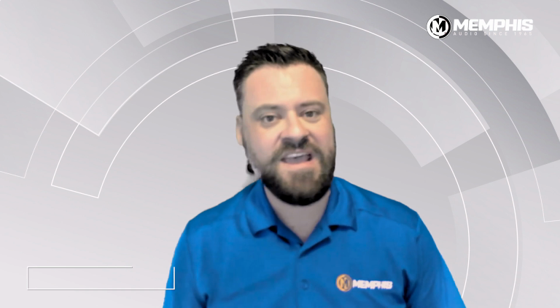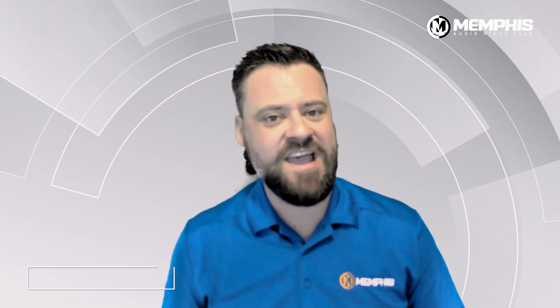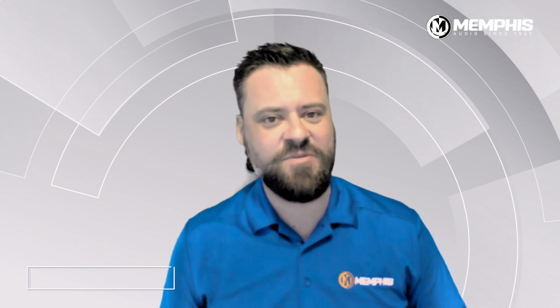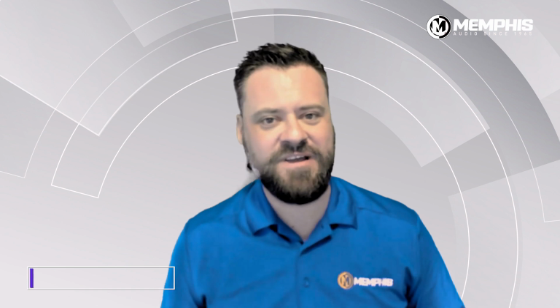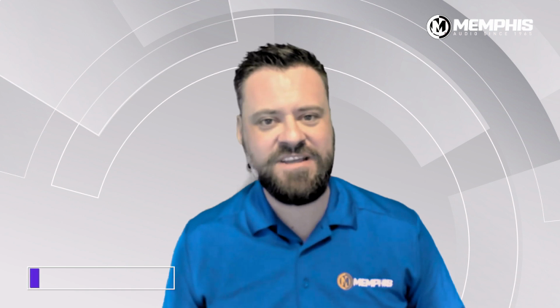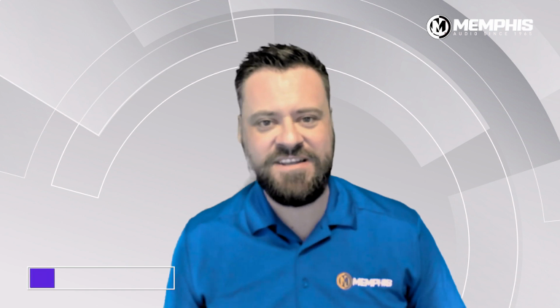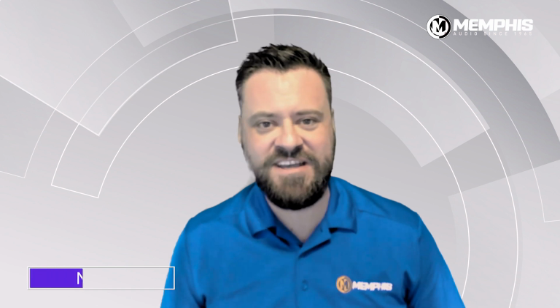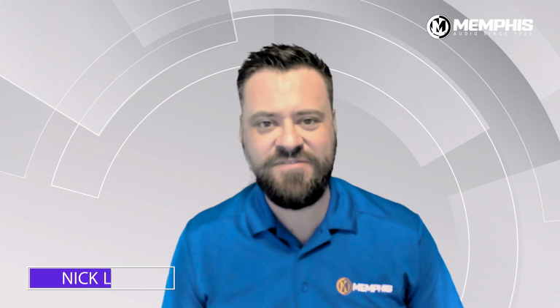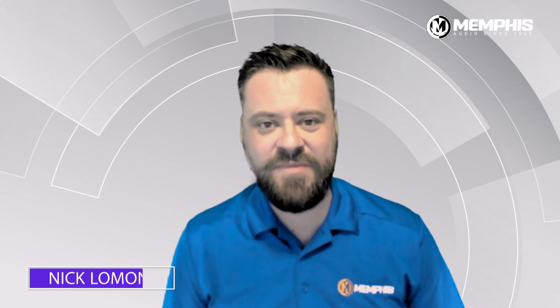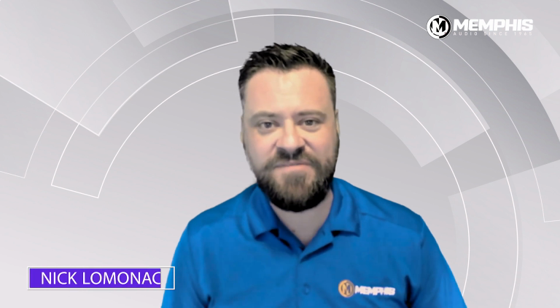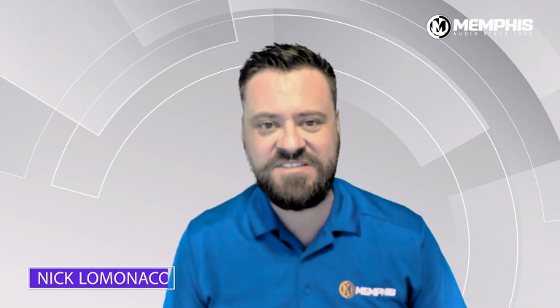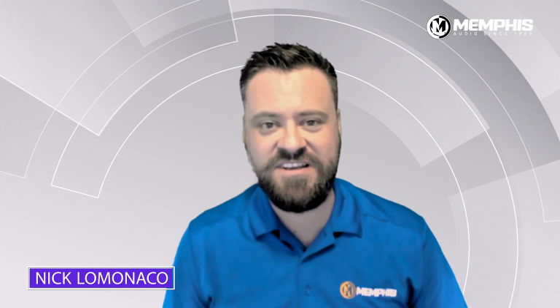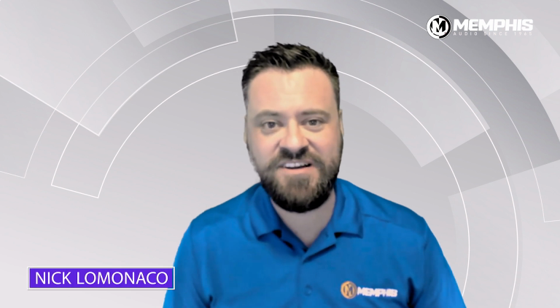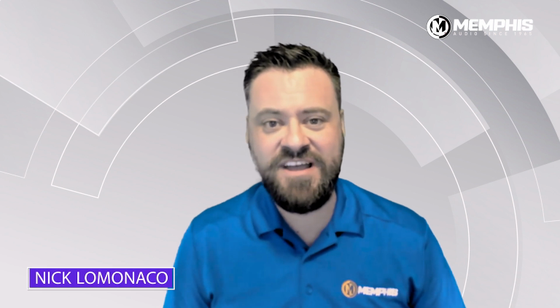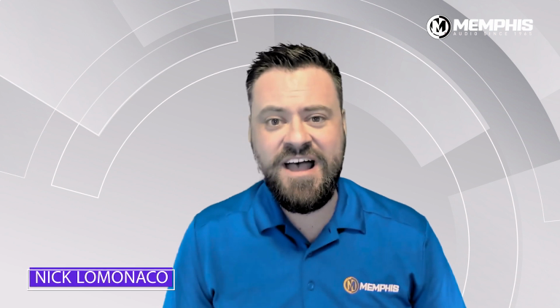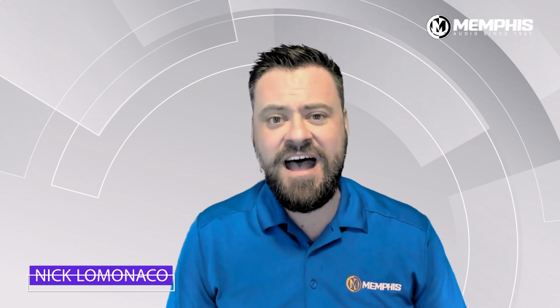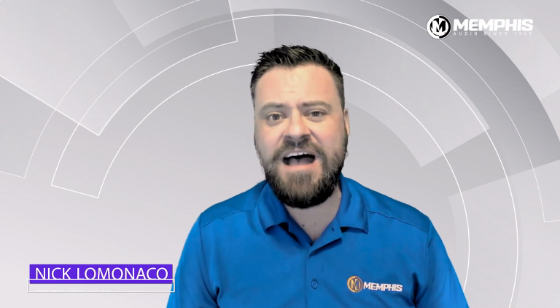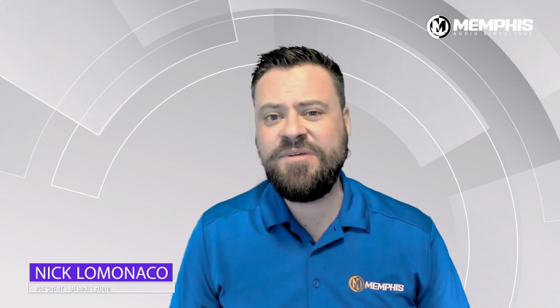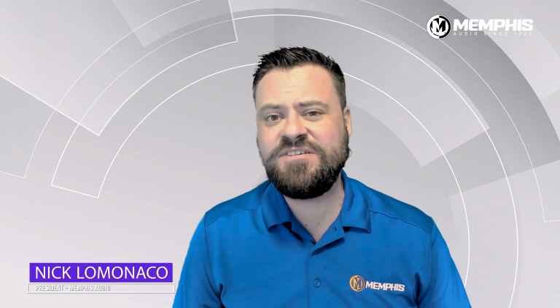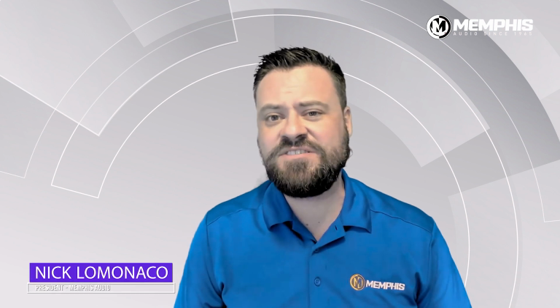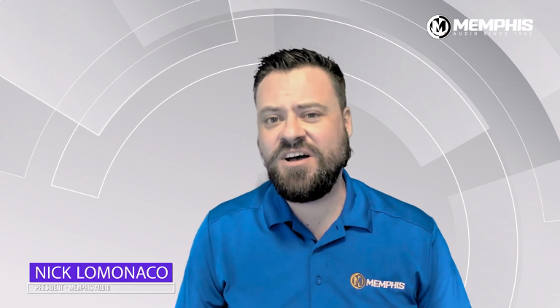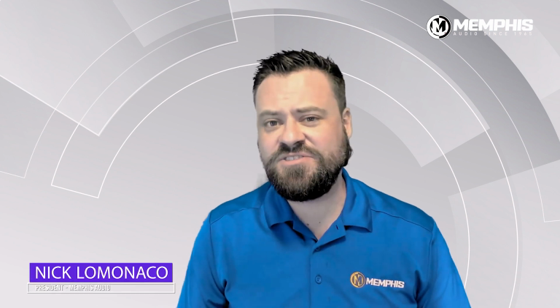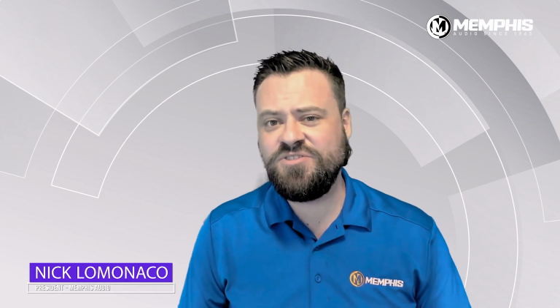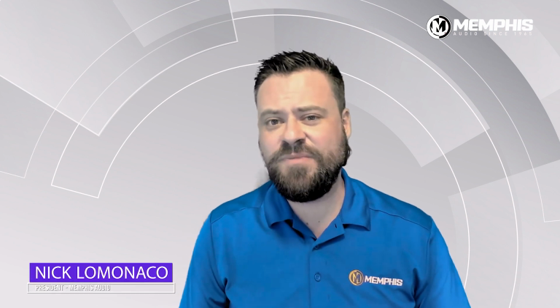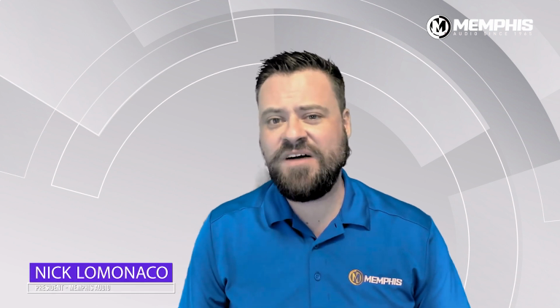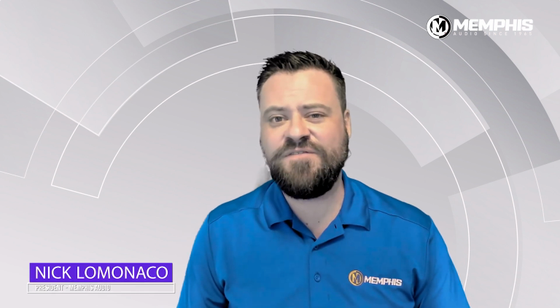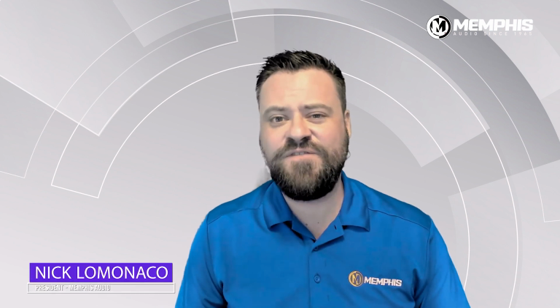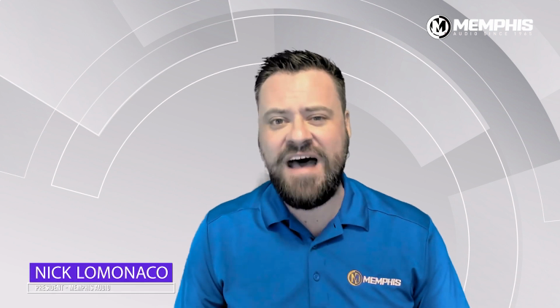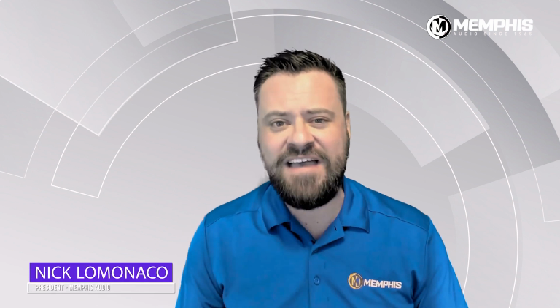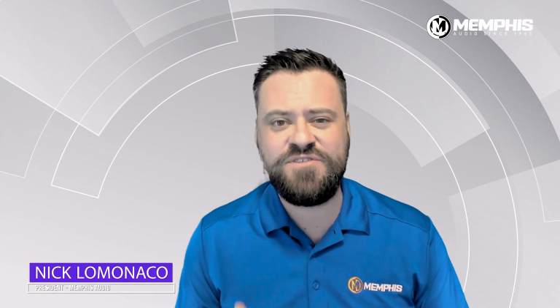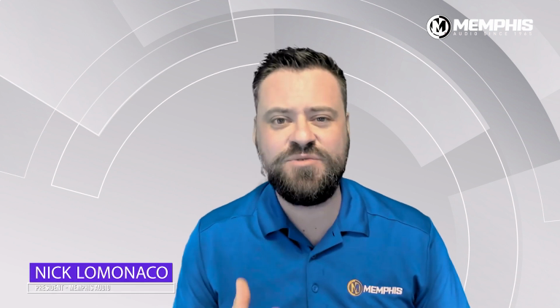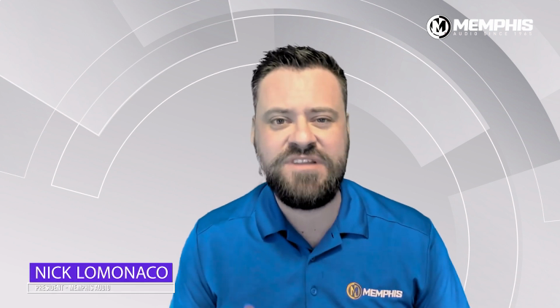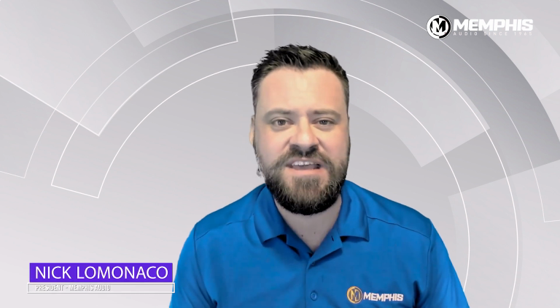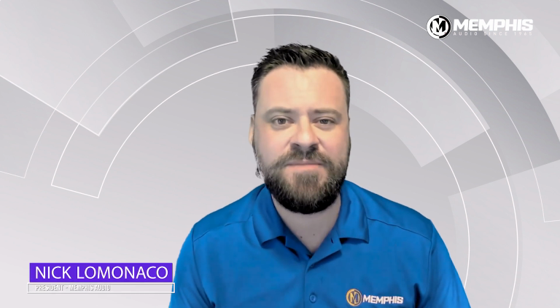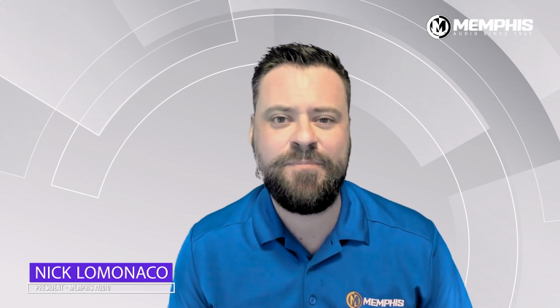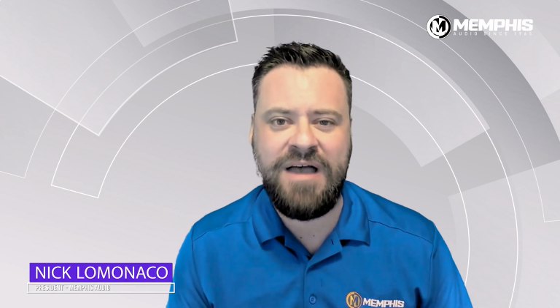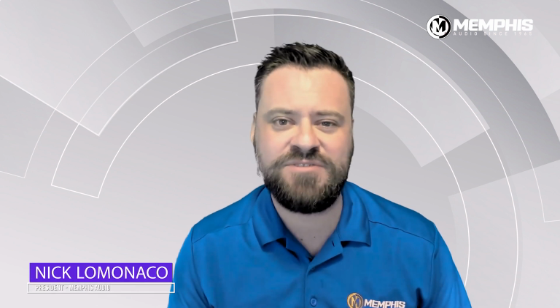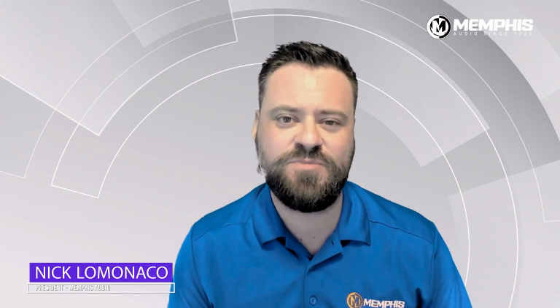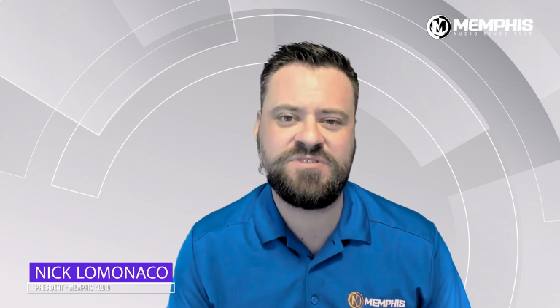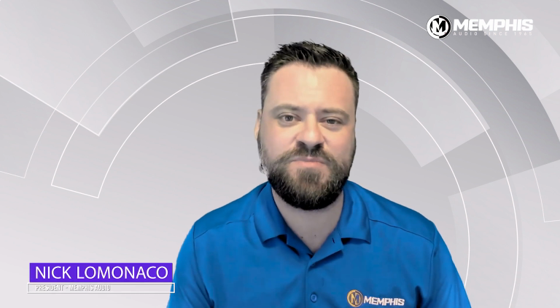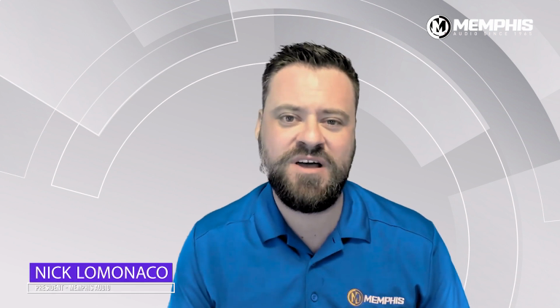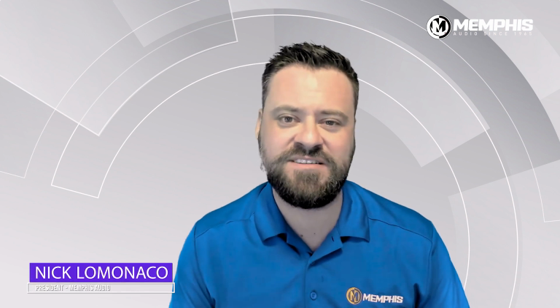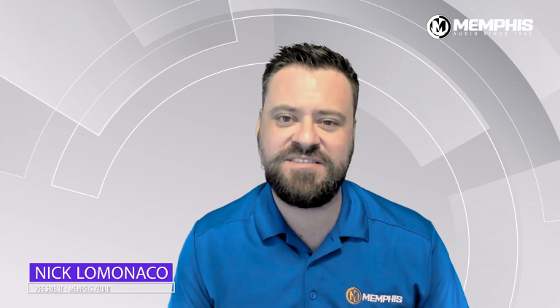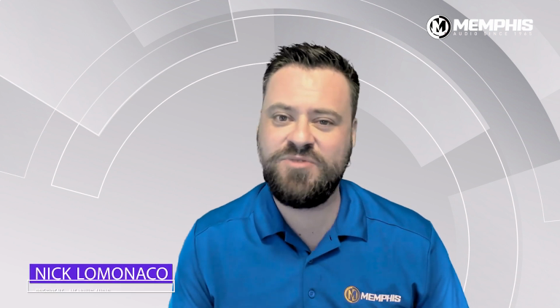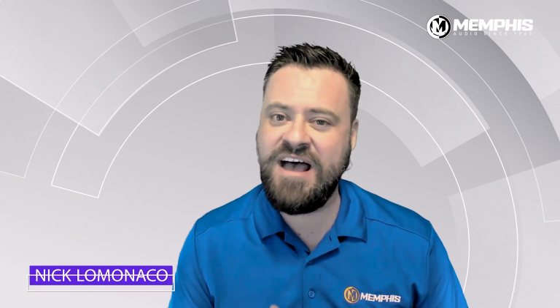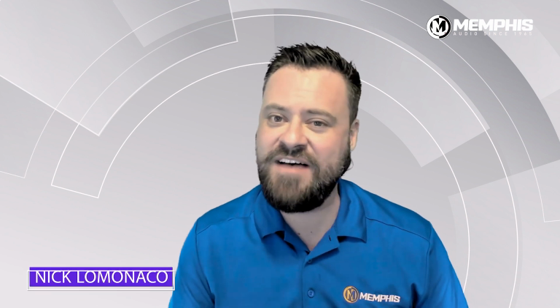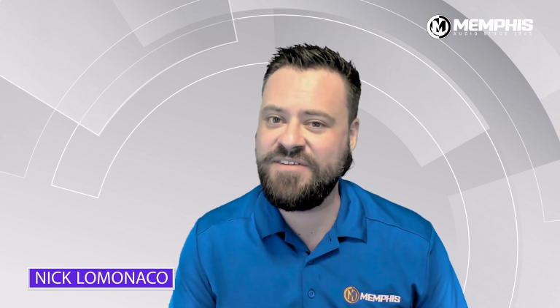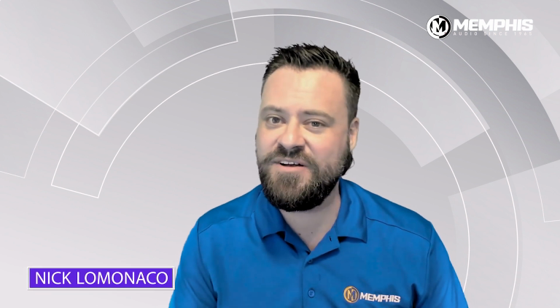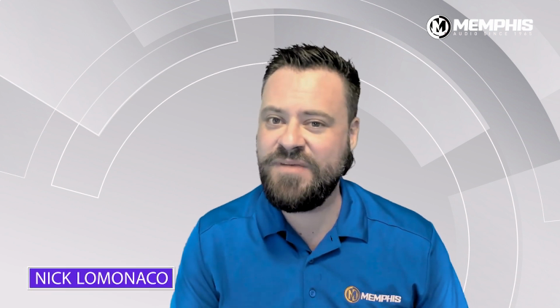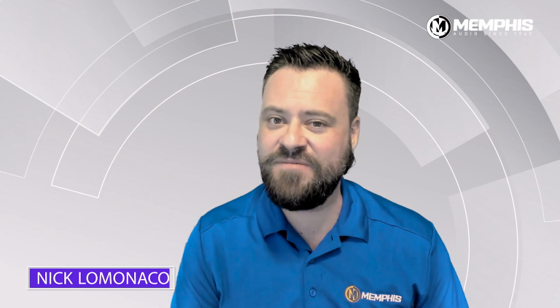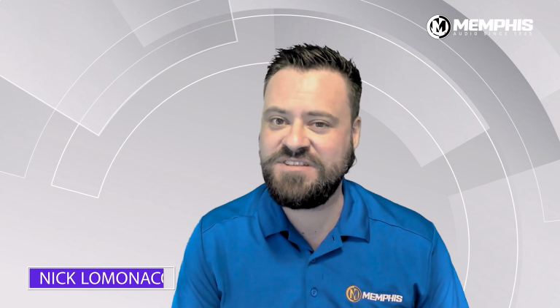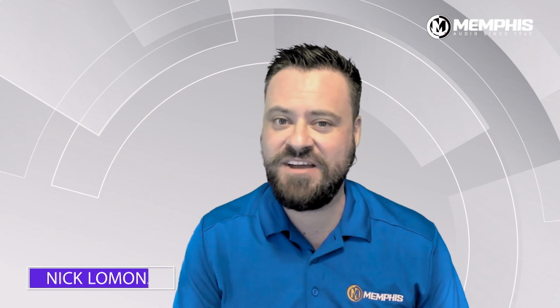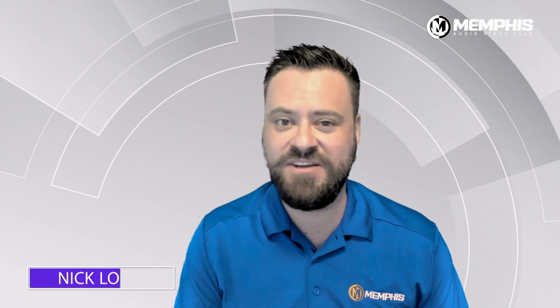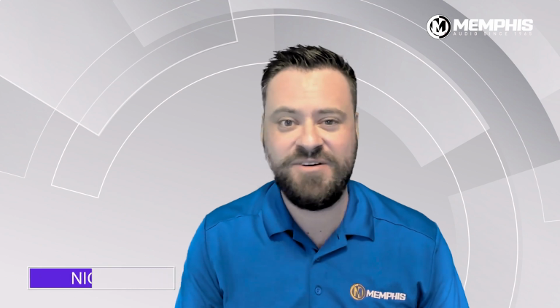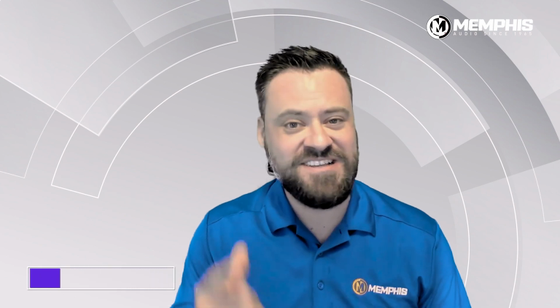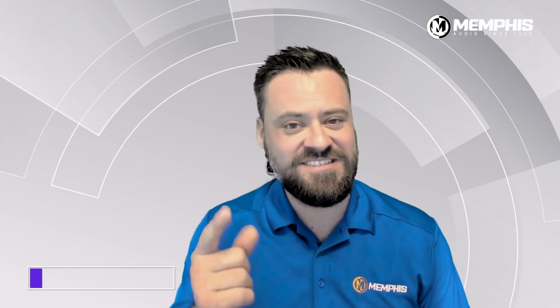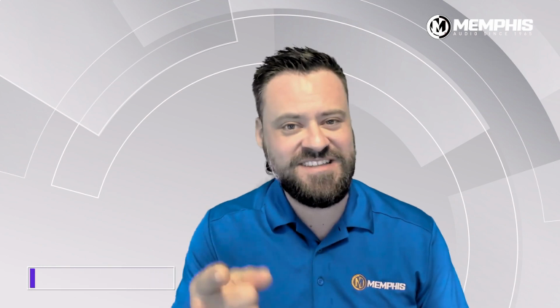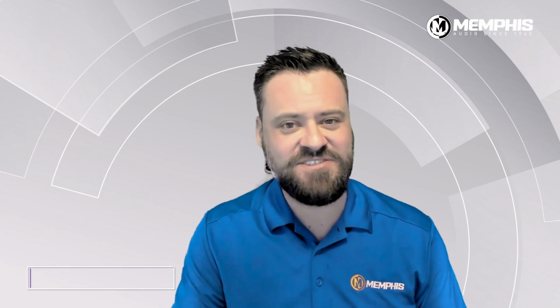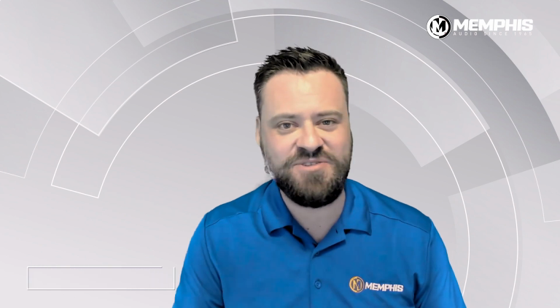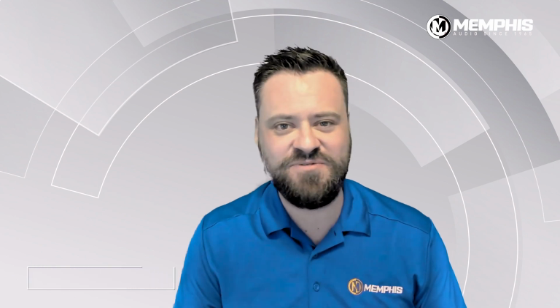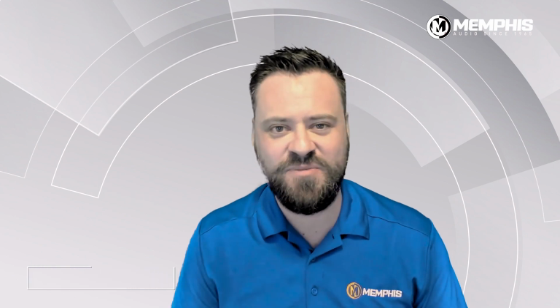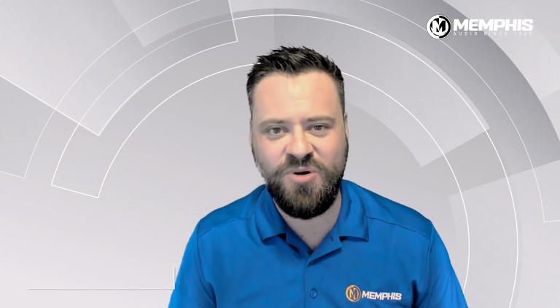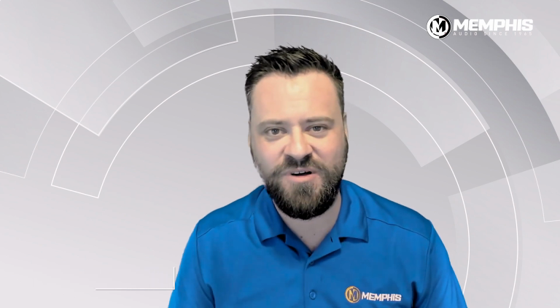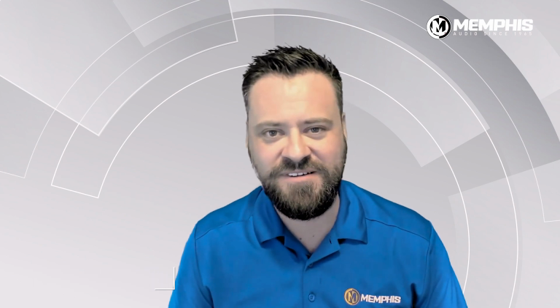Hey everybody, Nick from Memphis here. I'm here to talk to you about five unique PowerSports products that we have here at Memphis Audio. Stay tuned for more.